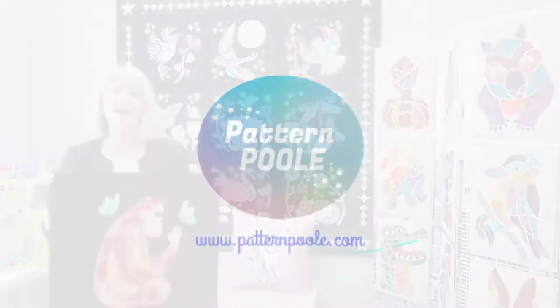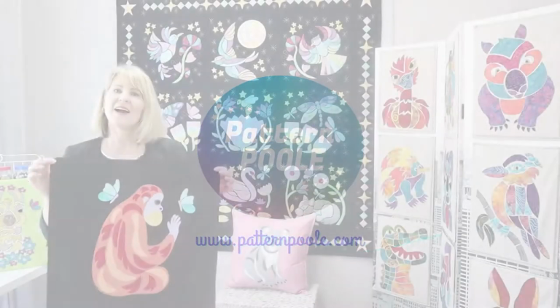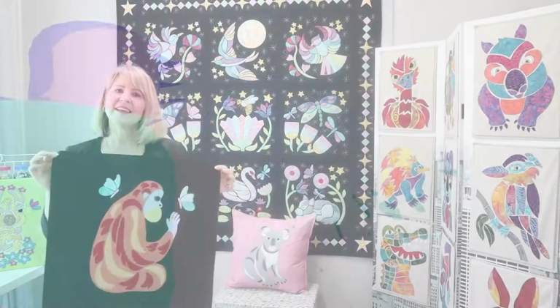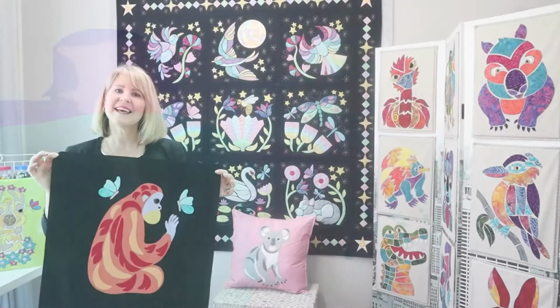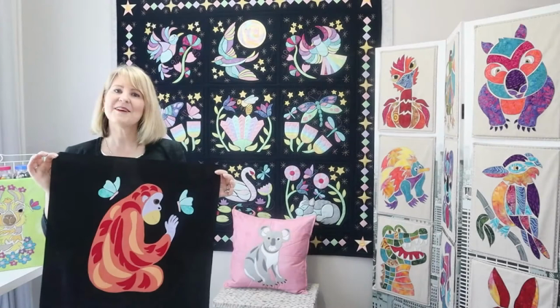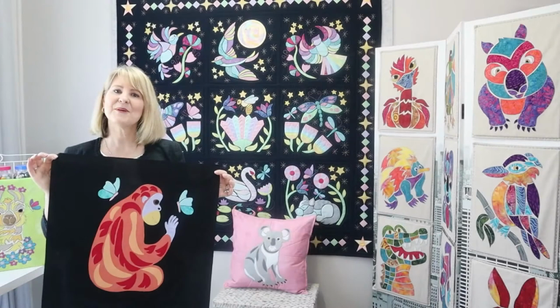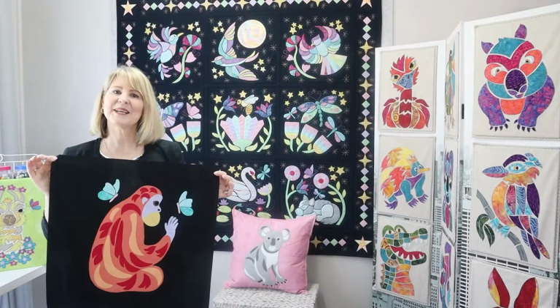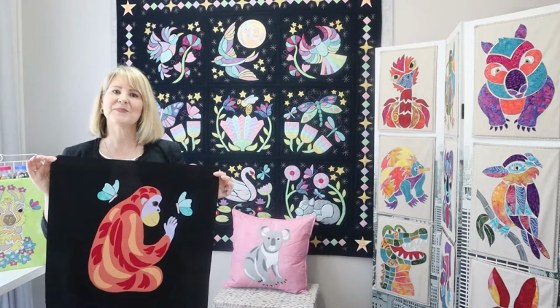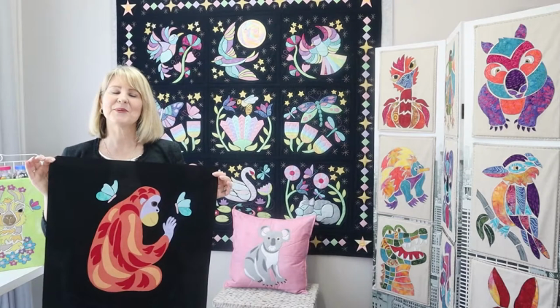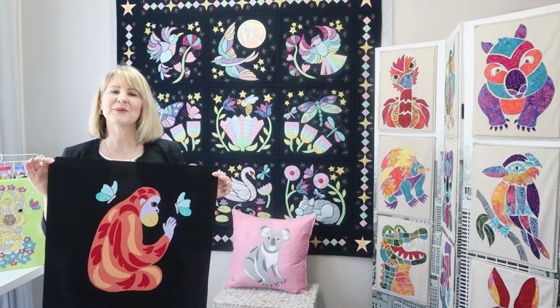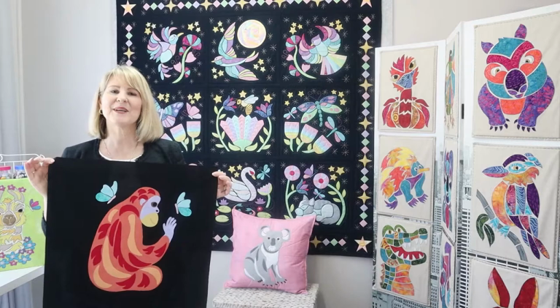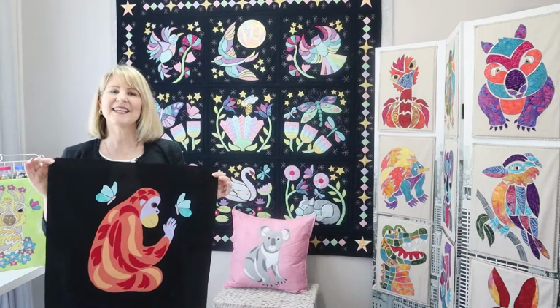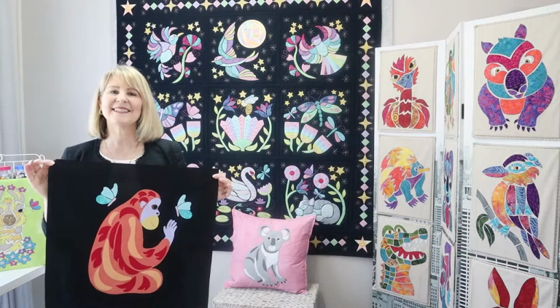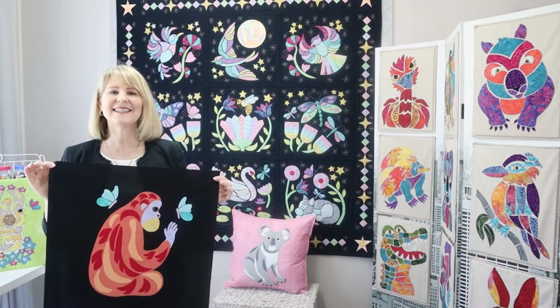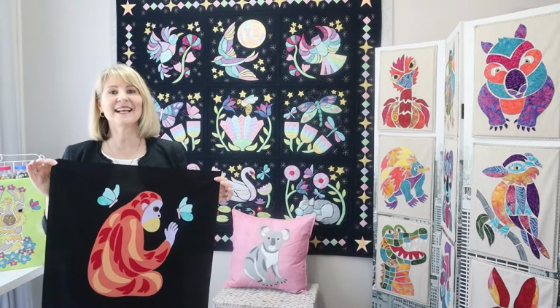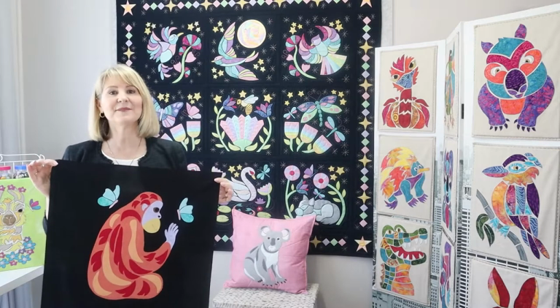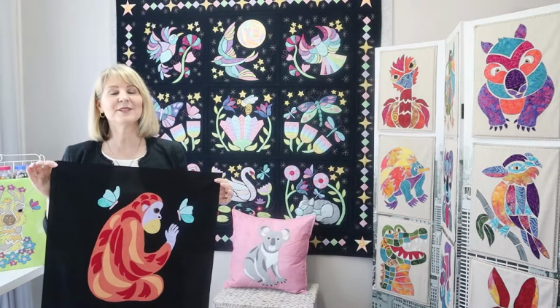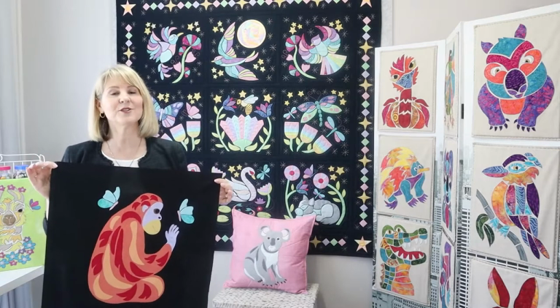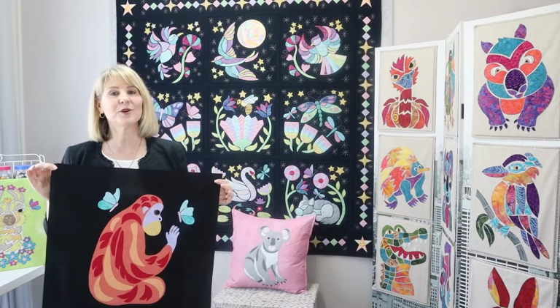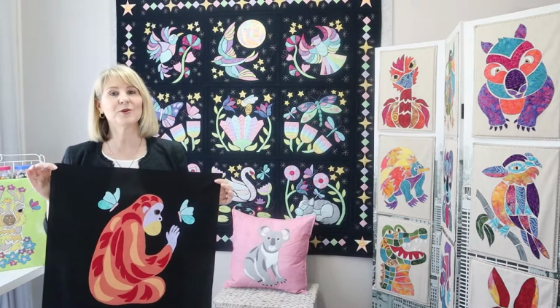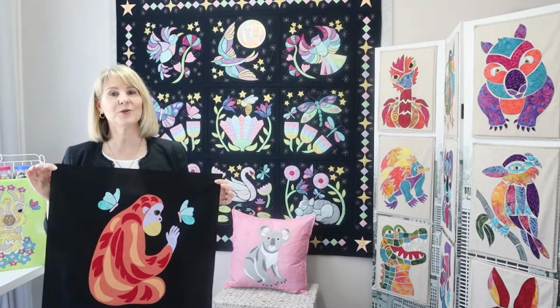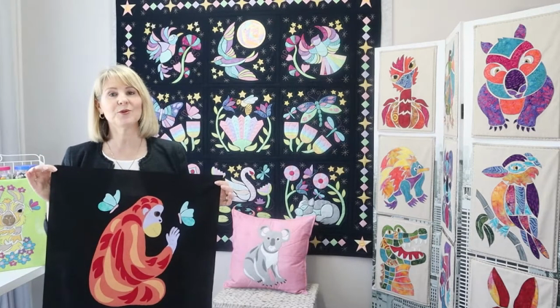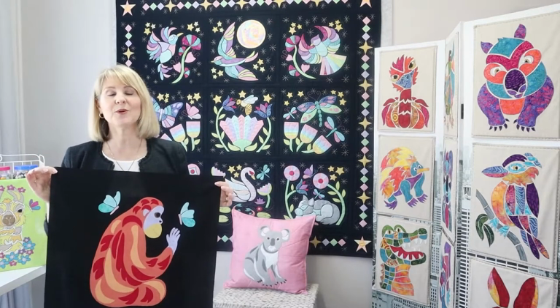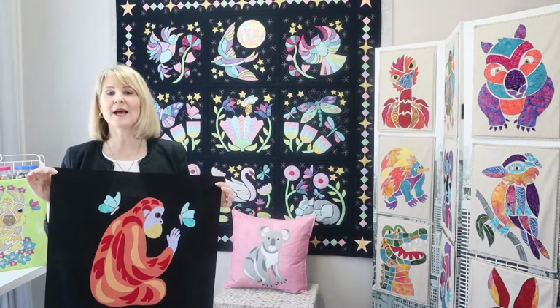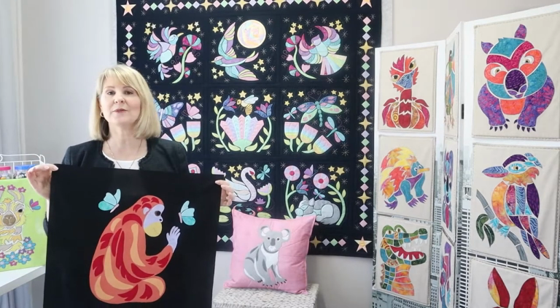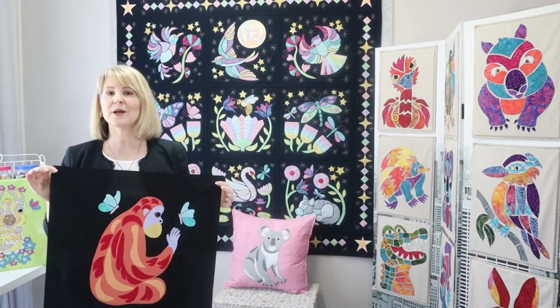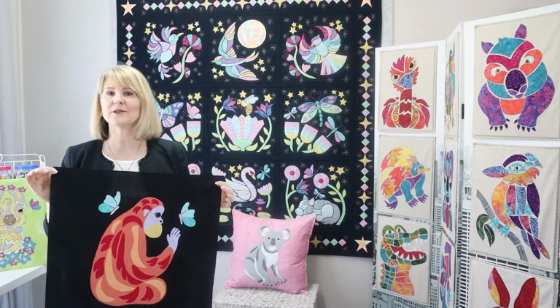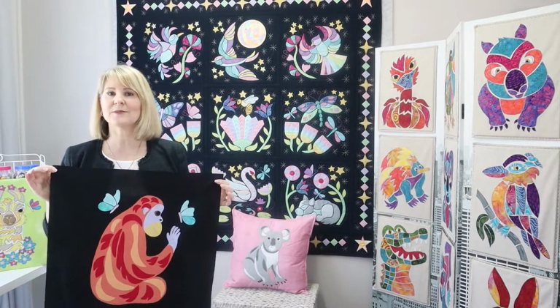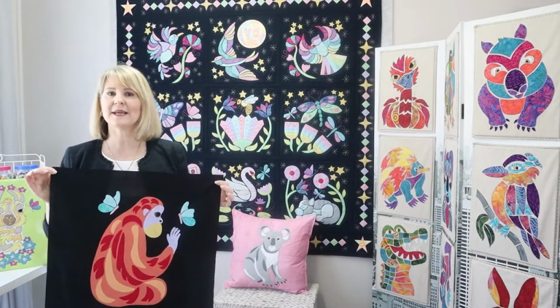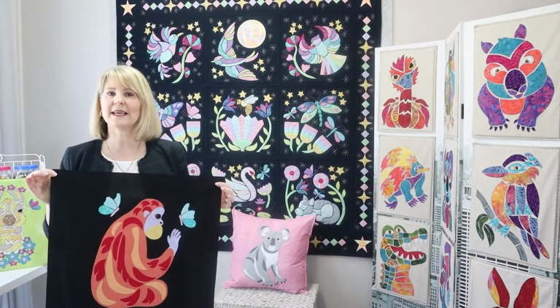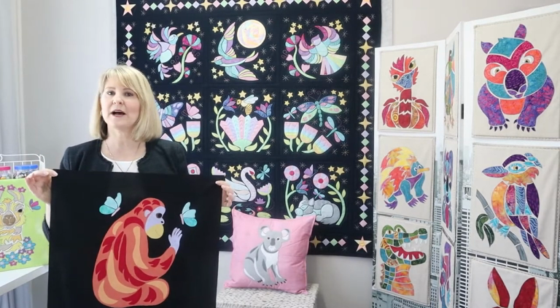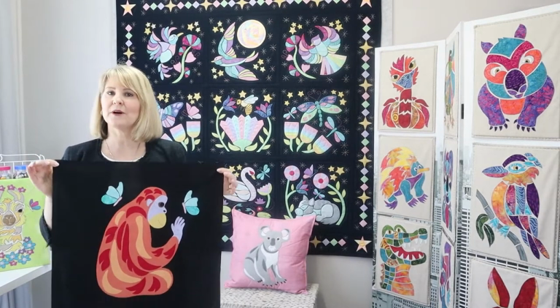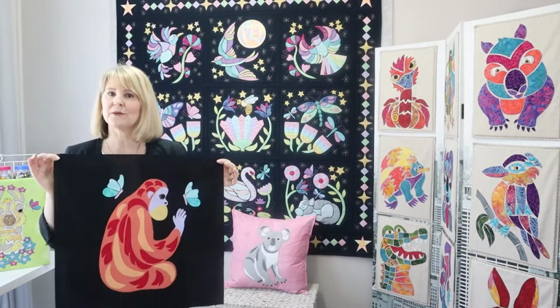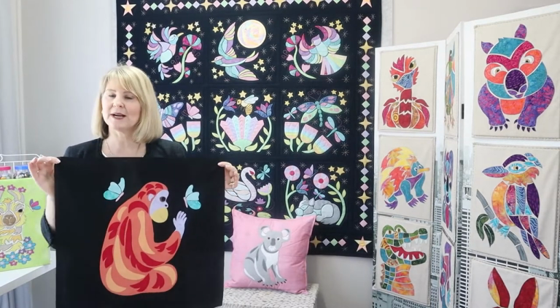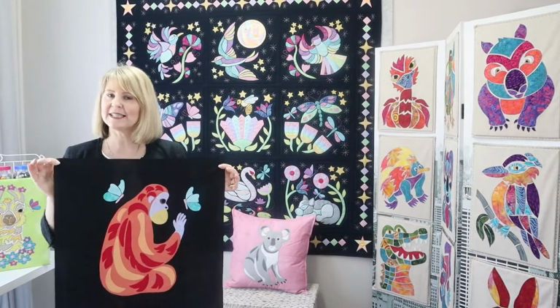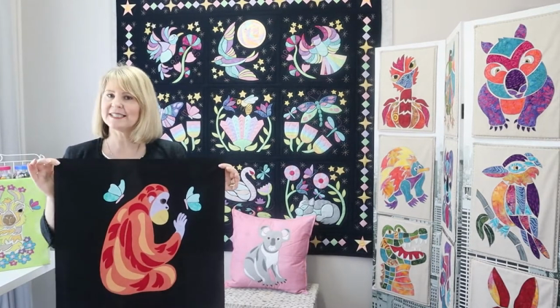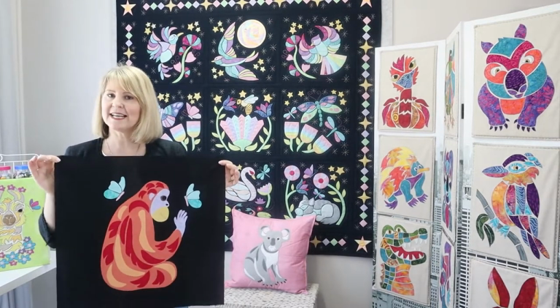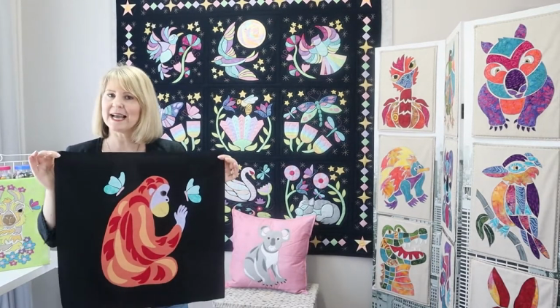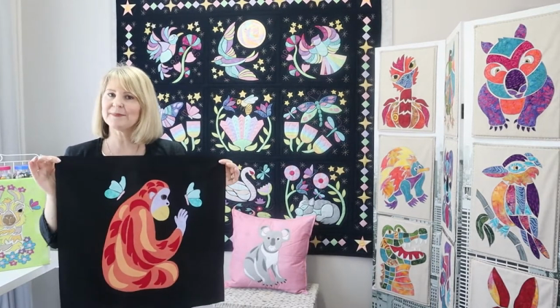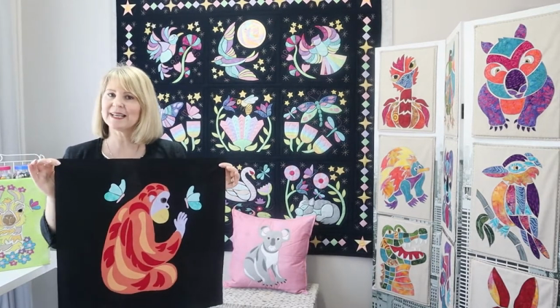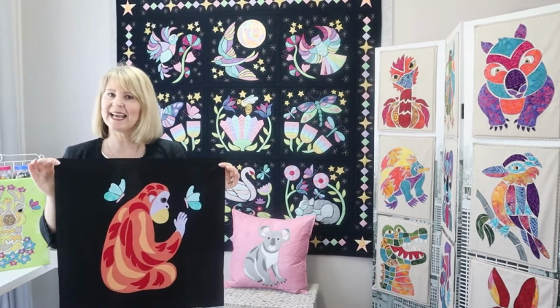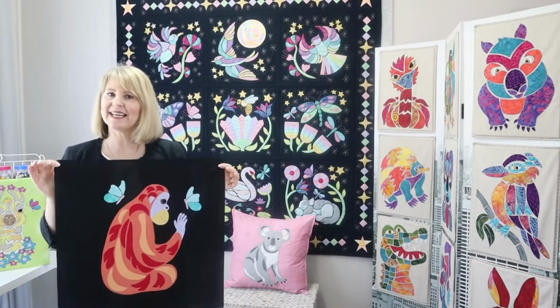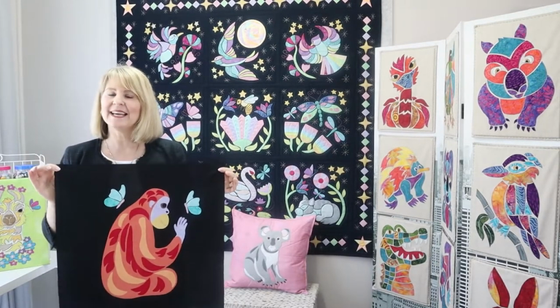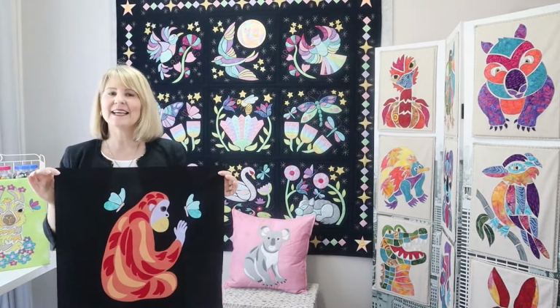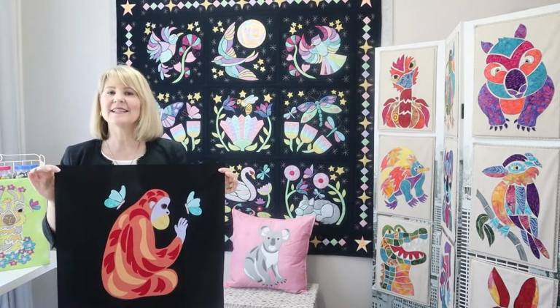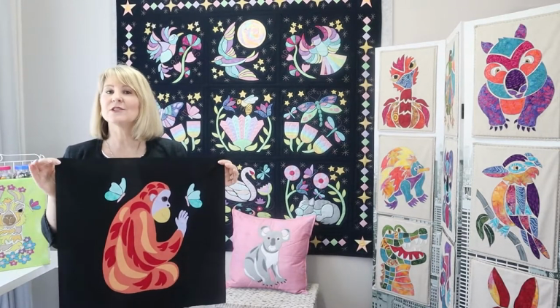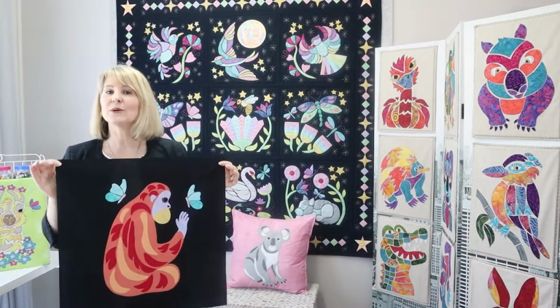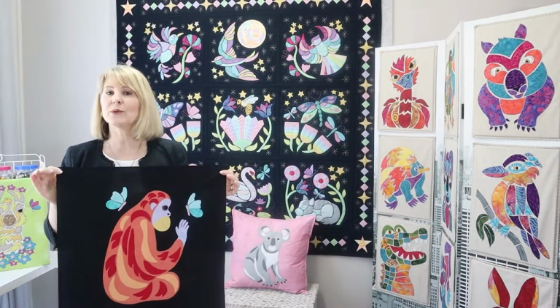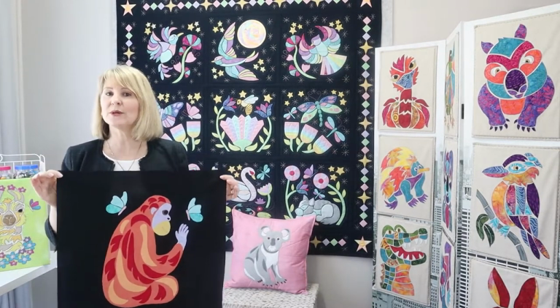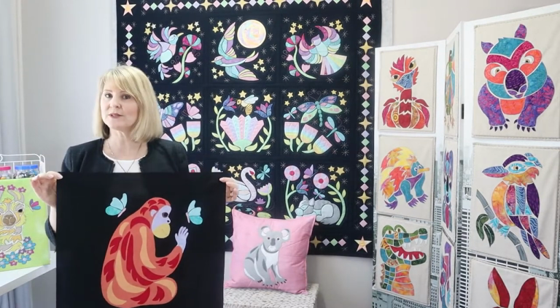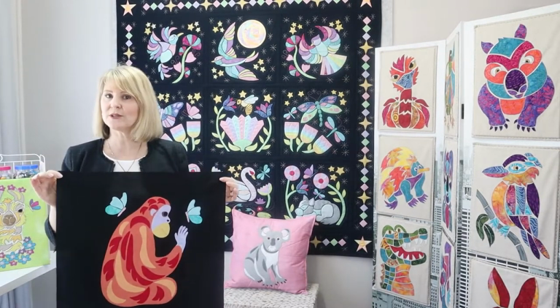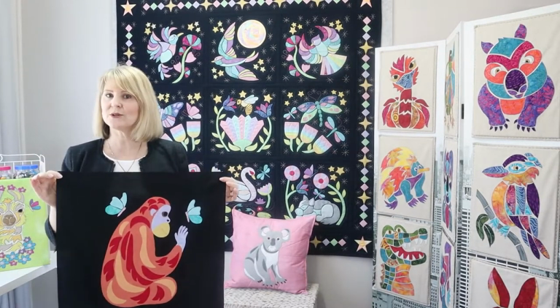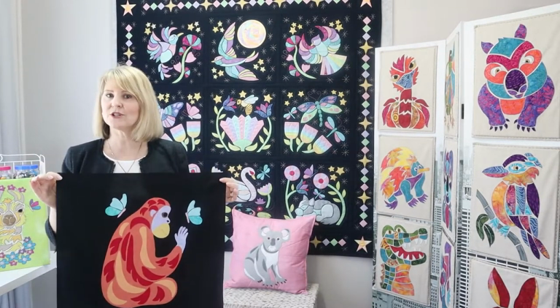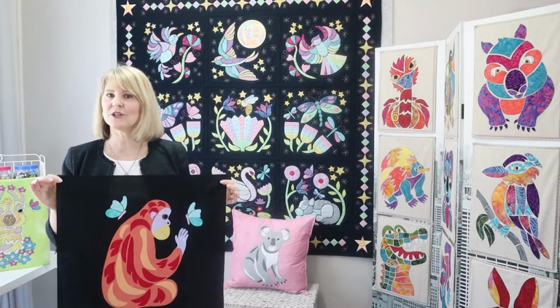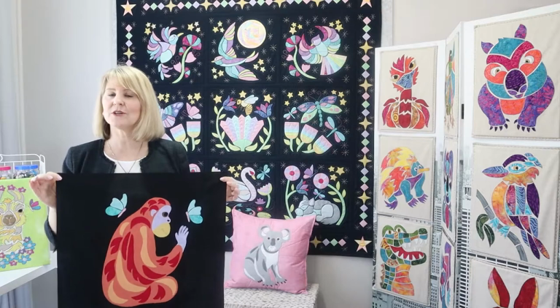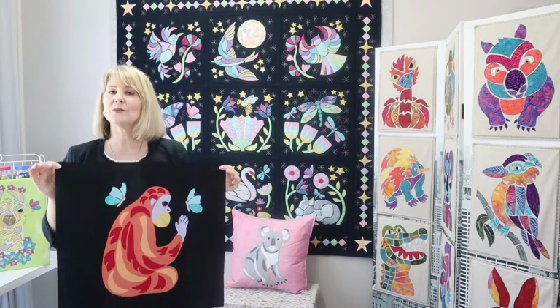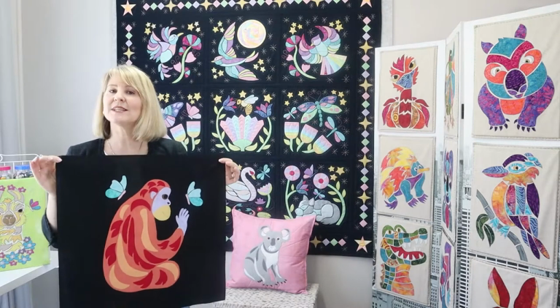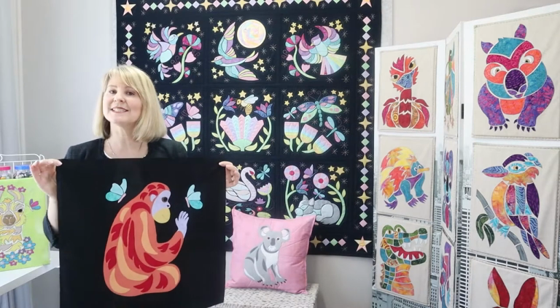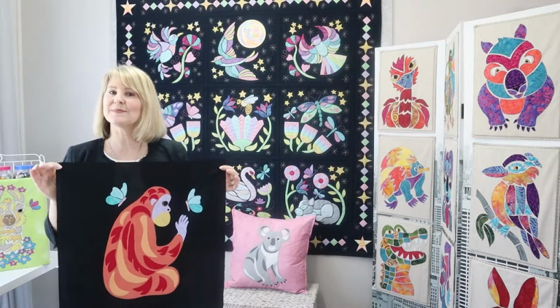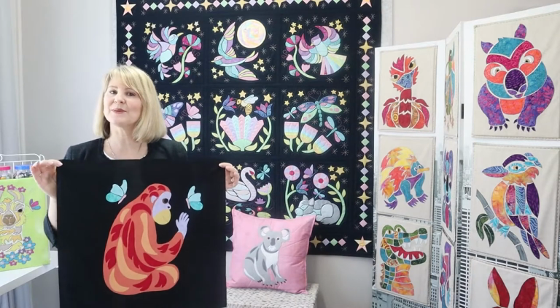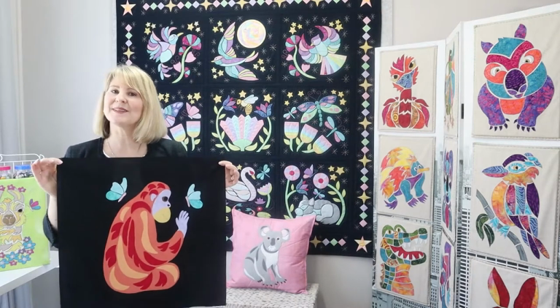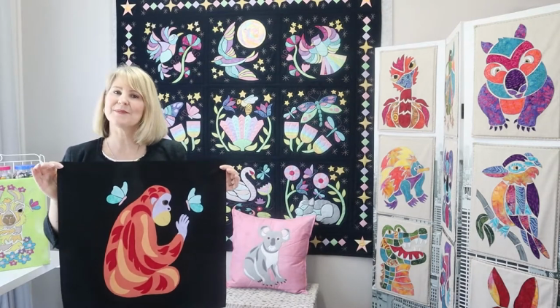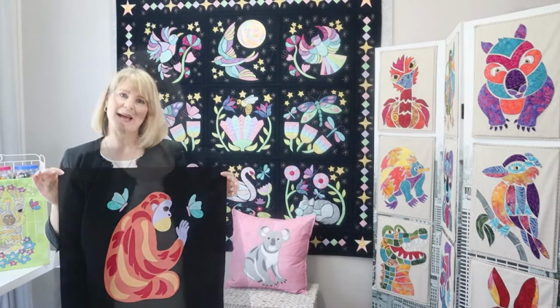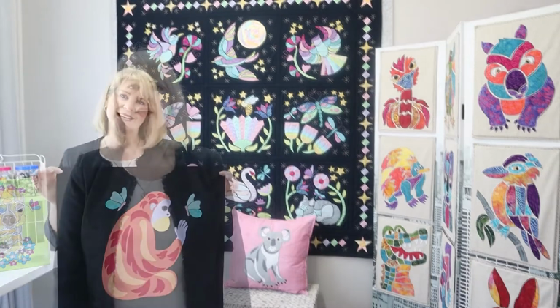Hi there, Monica Poole here. Today I'm going to show you how we're going to make our orangutan appliqué into a quilted cushion with a zipper in the back.